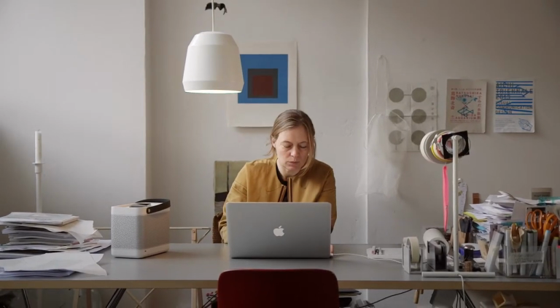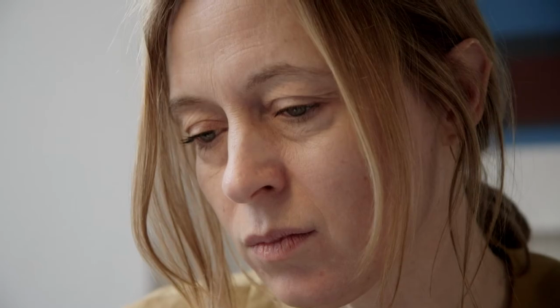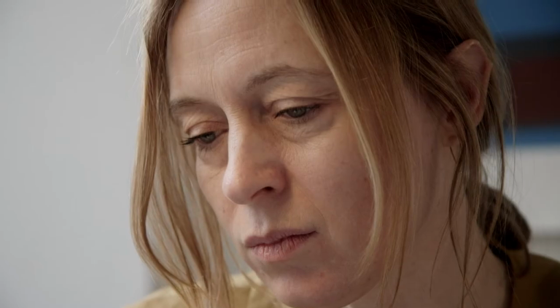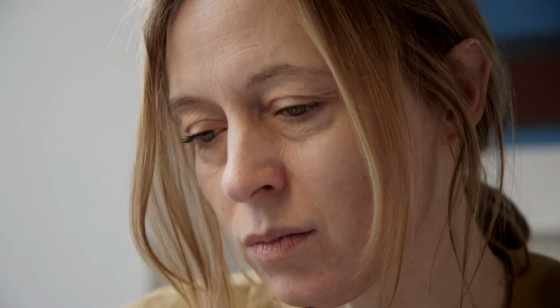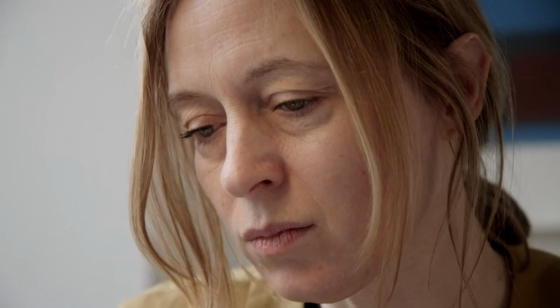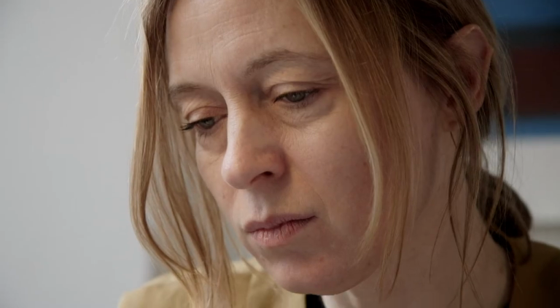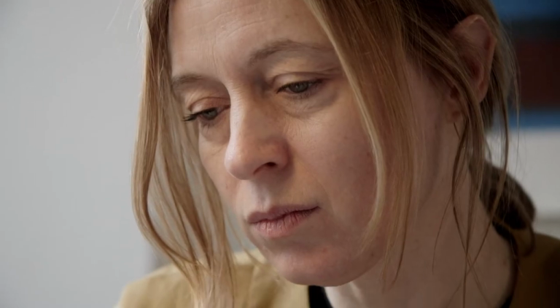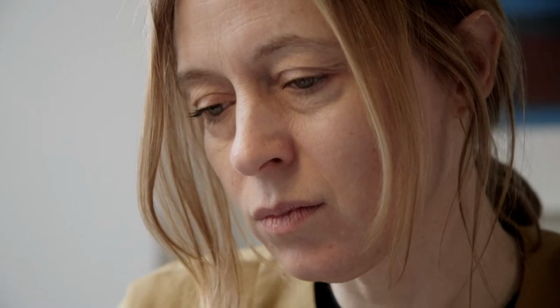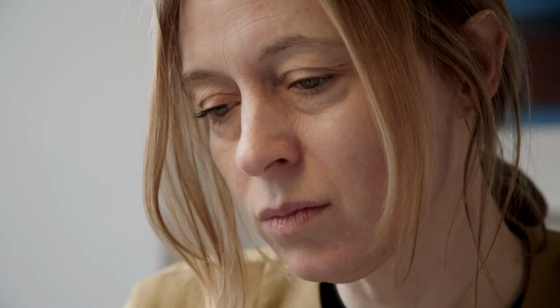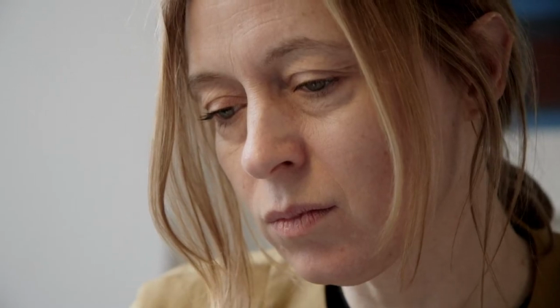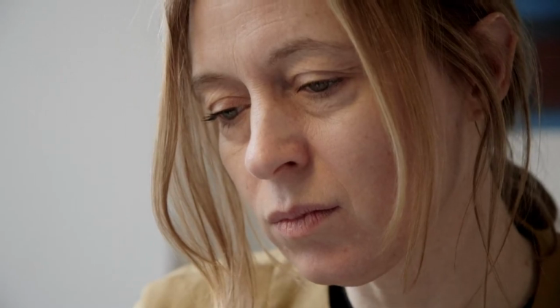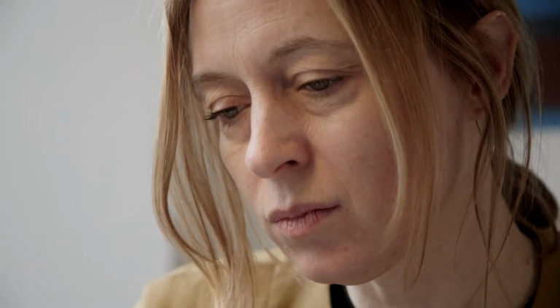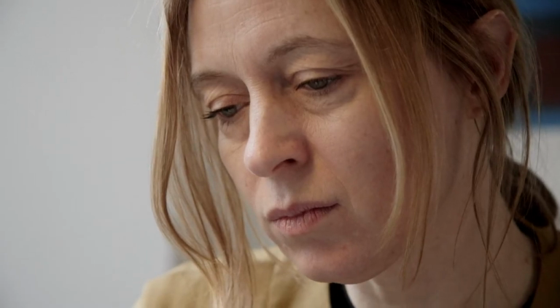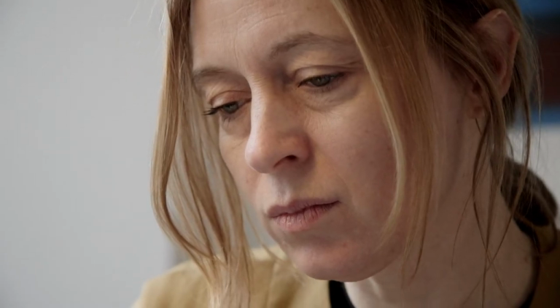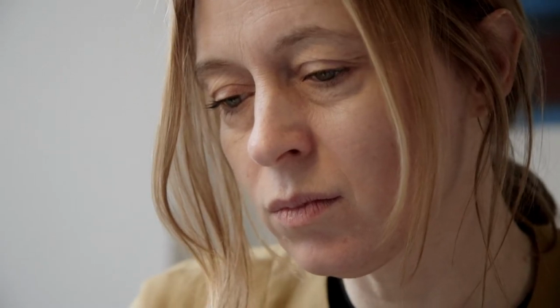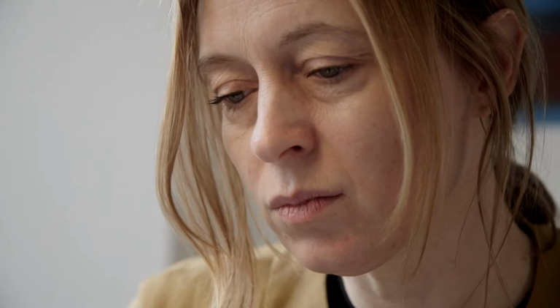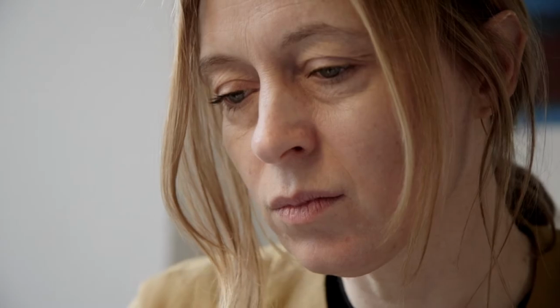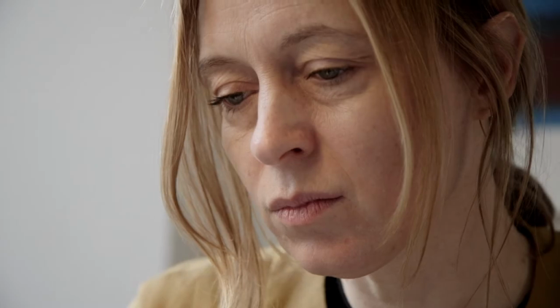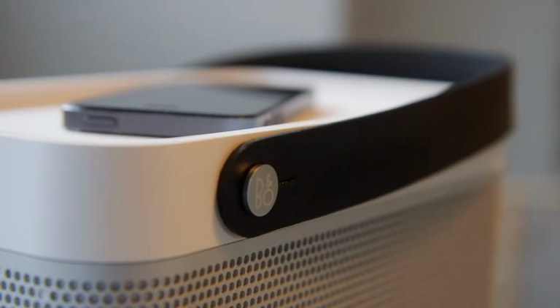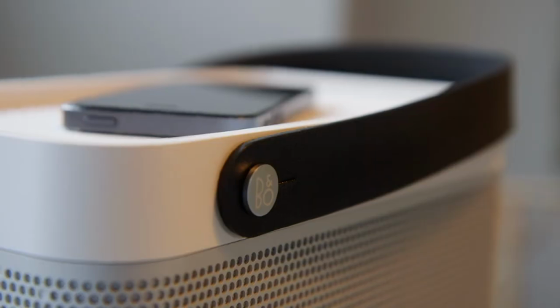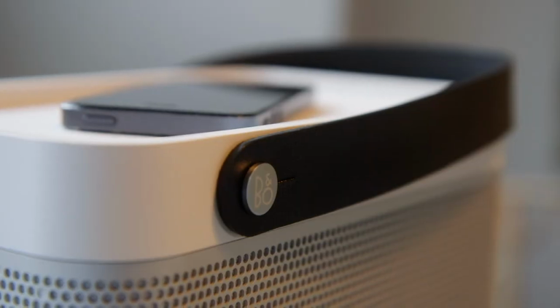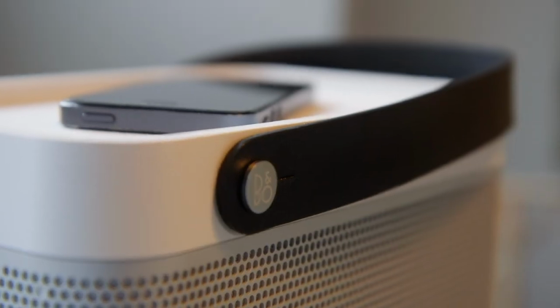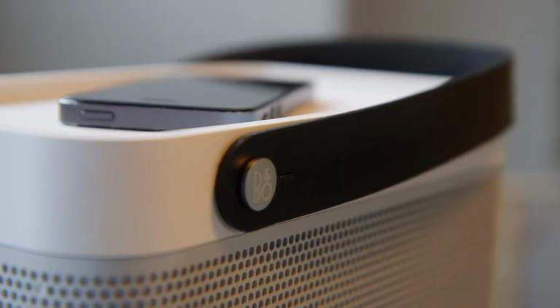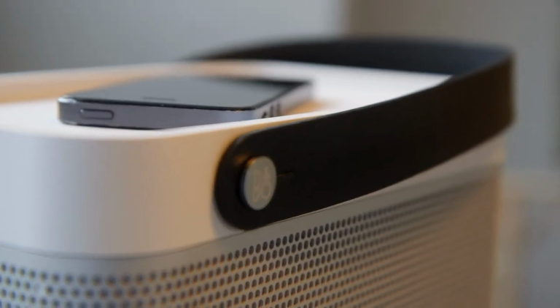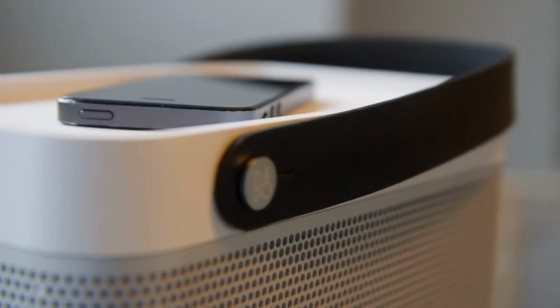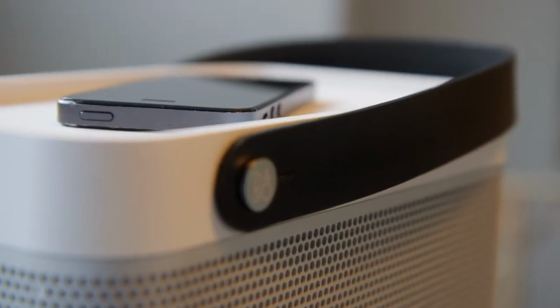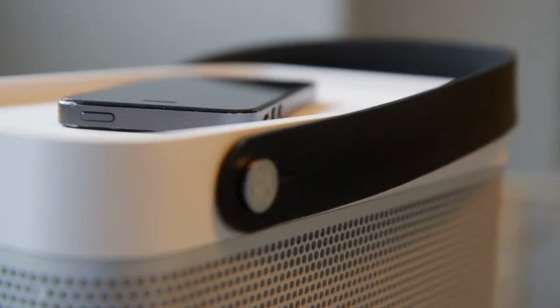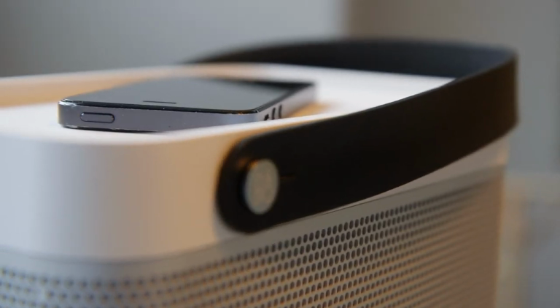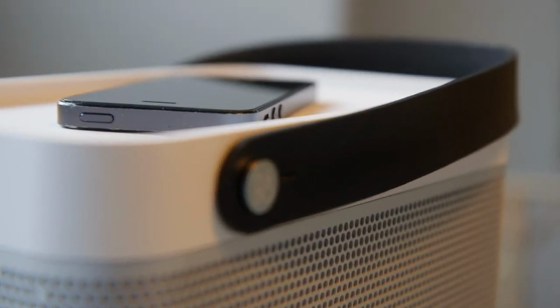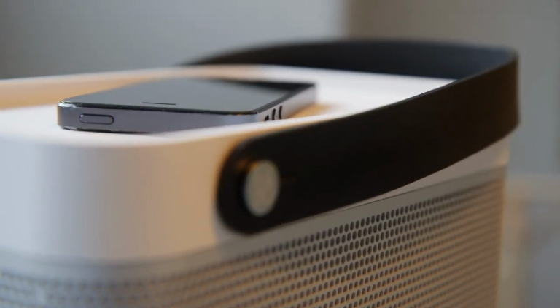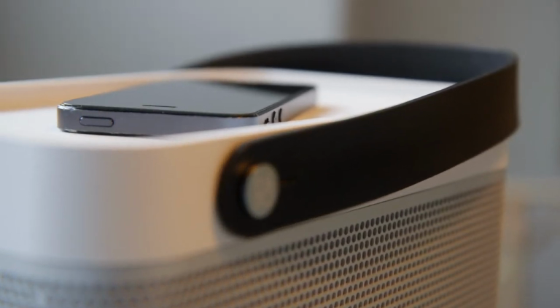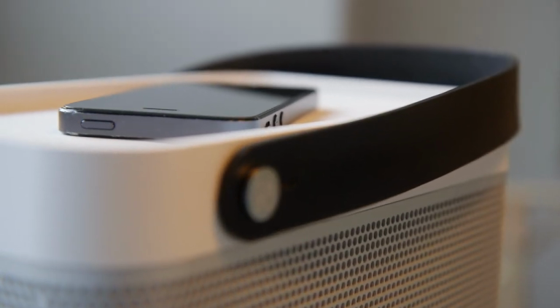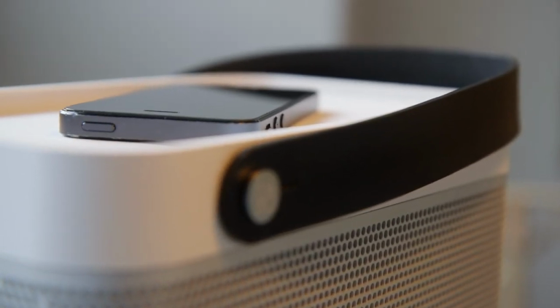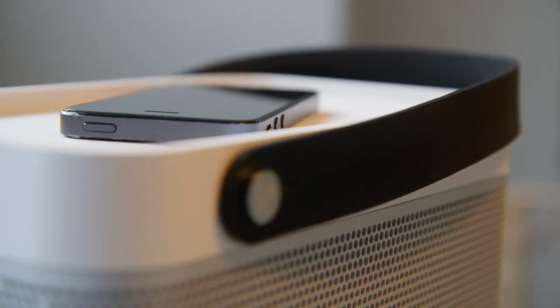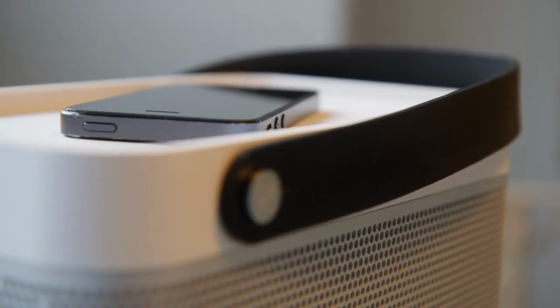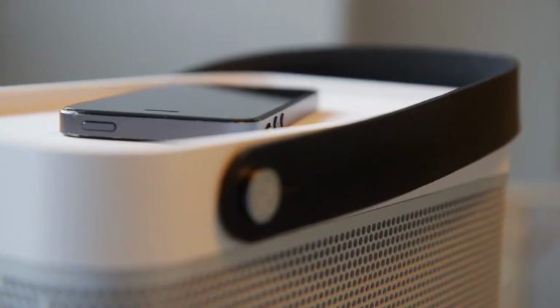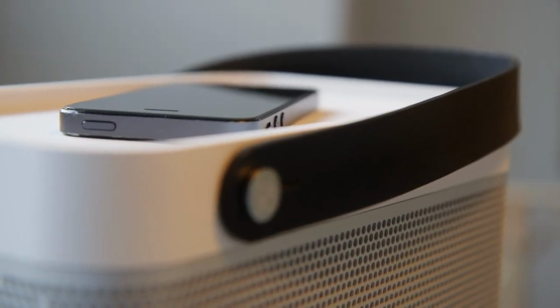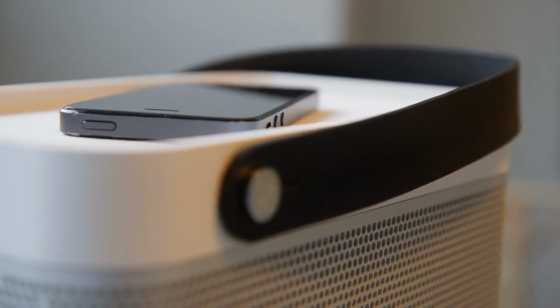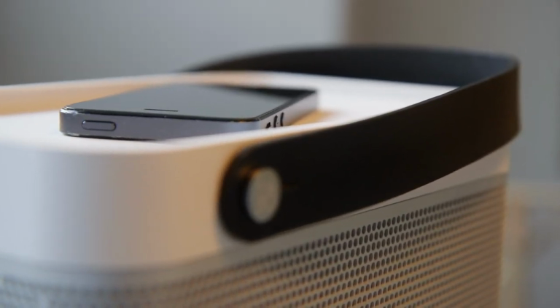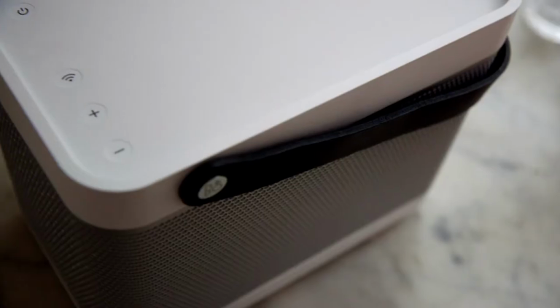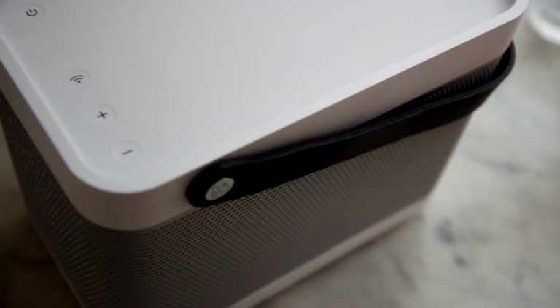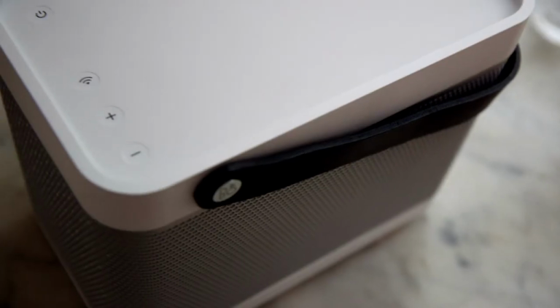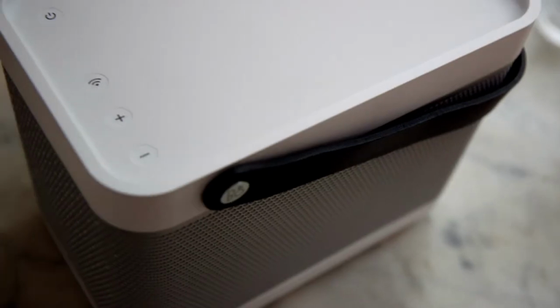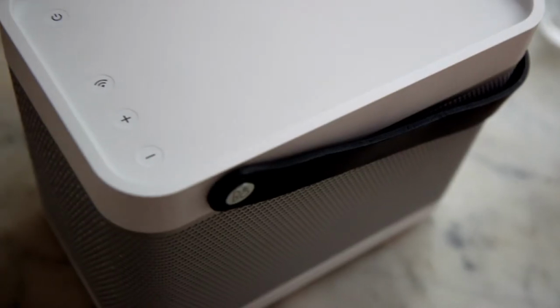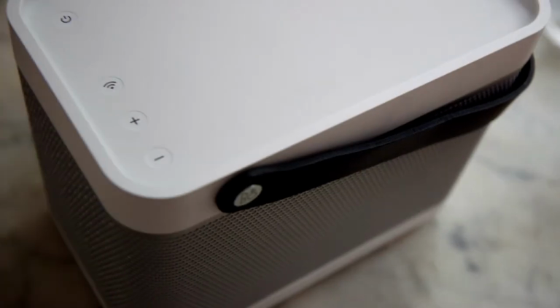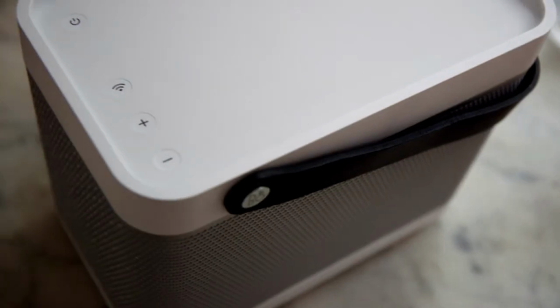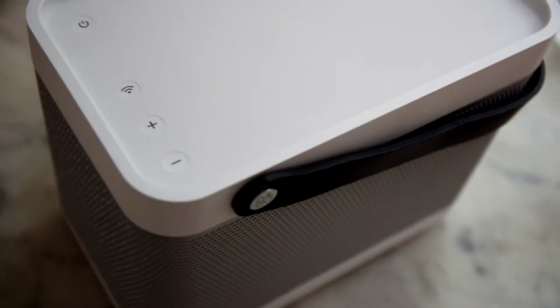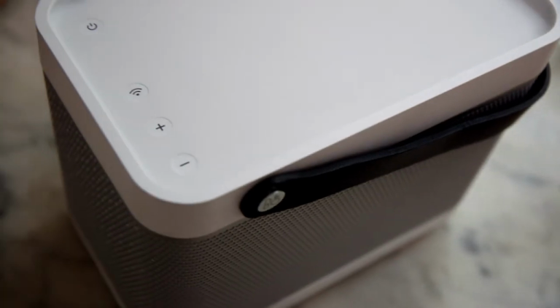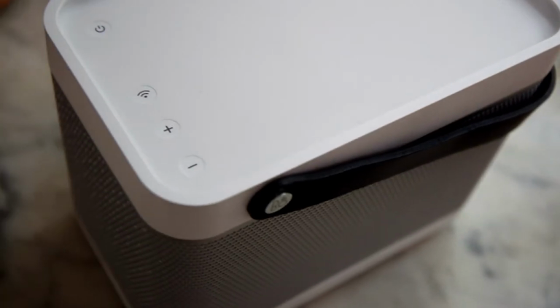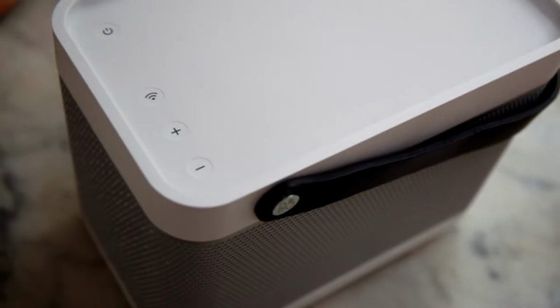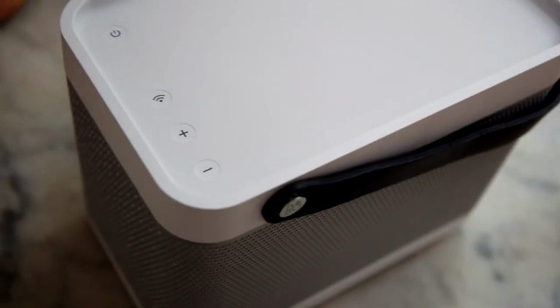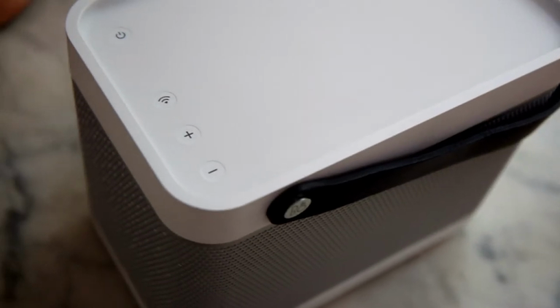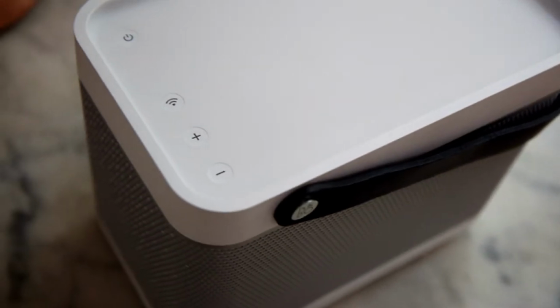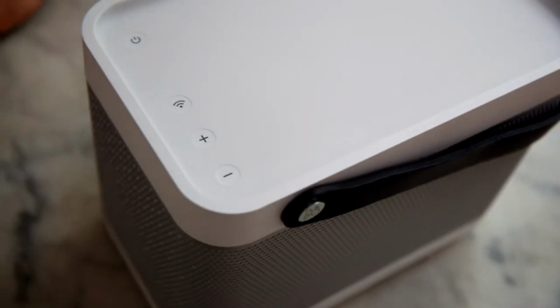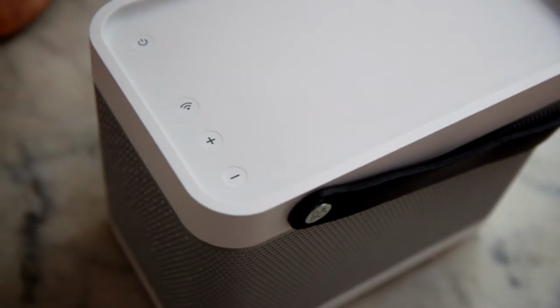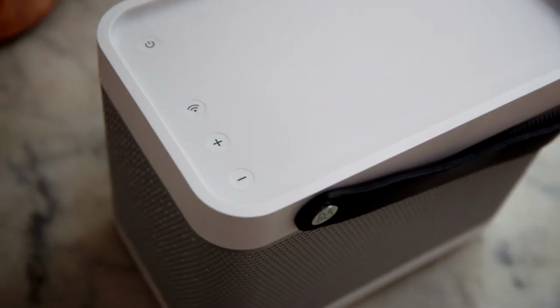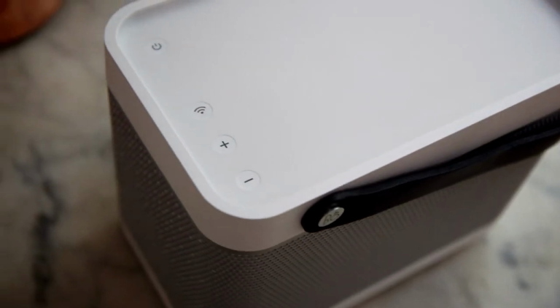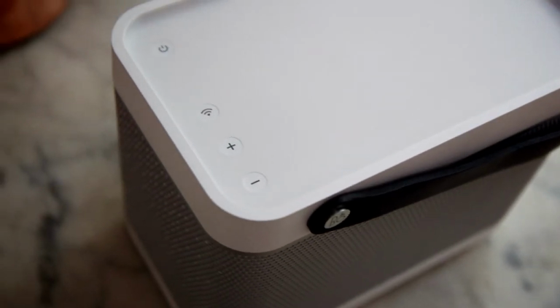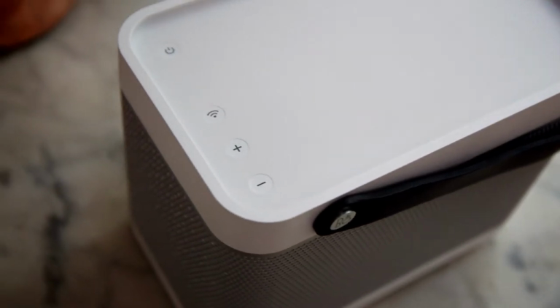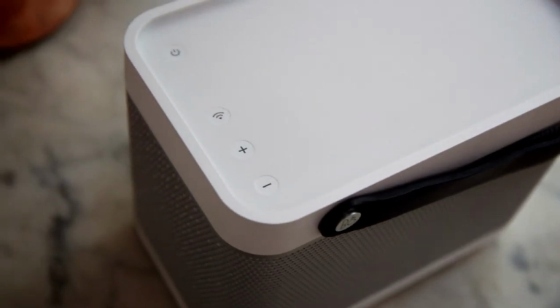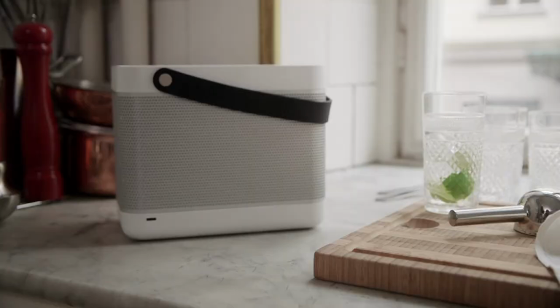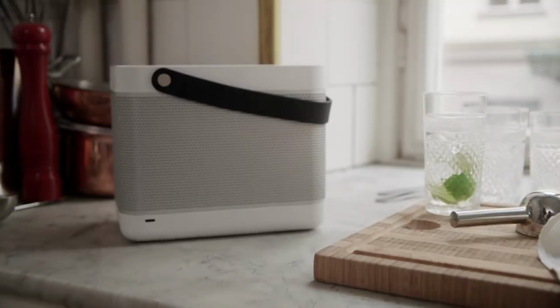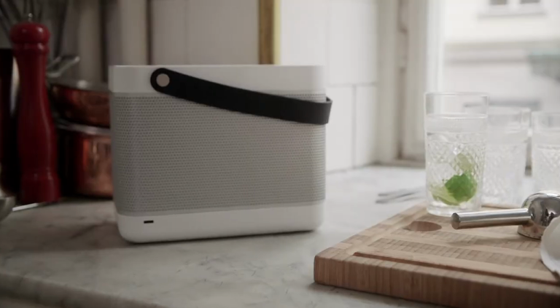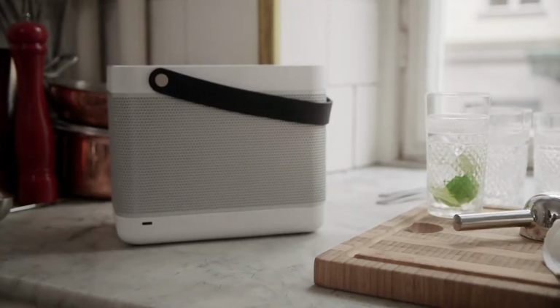Then on the top we have a tray. You can leave your device there while playing, or you can just put it in your pocket as you normally do.